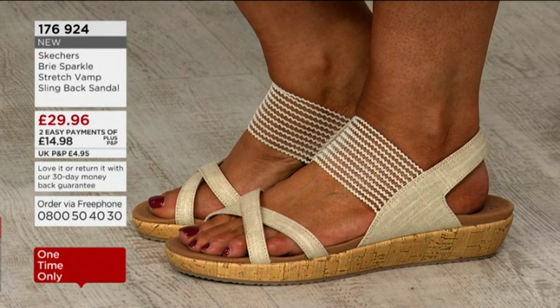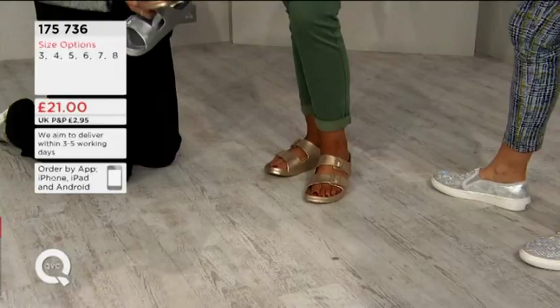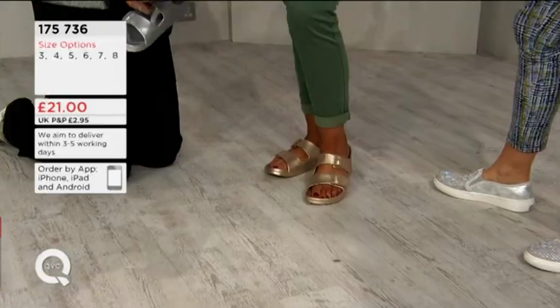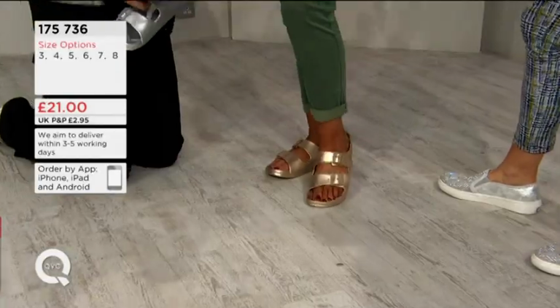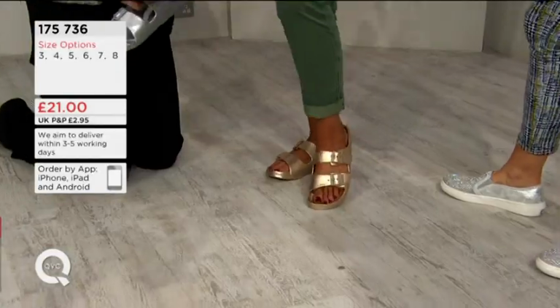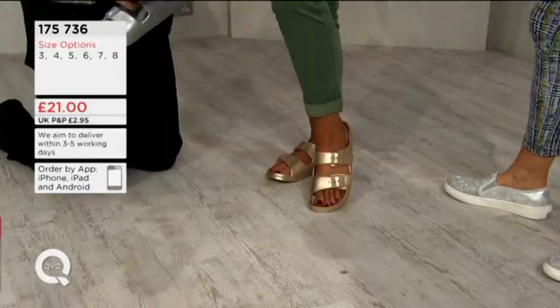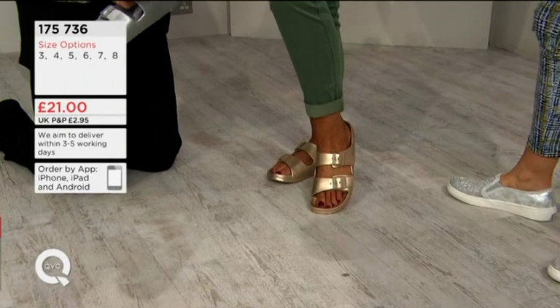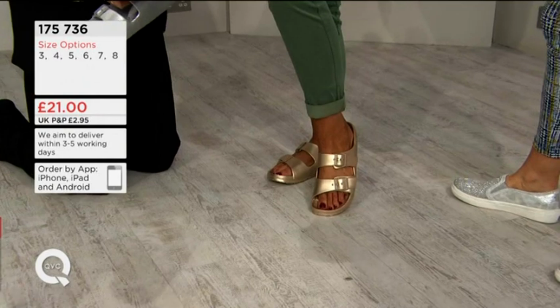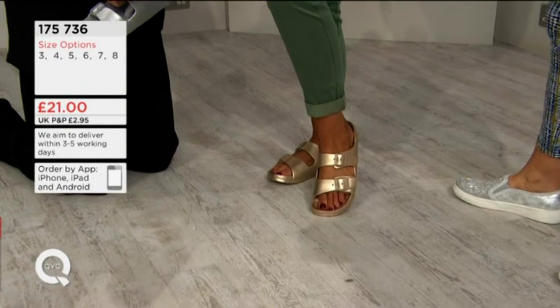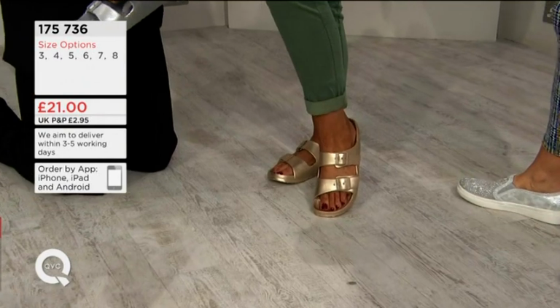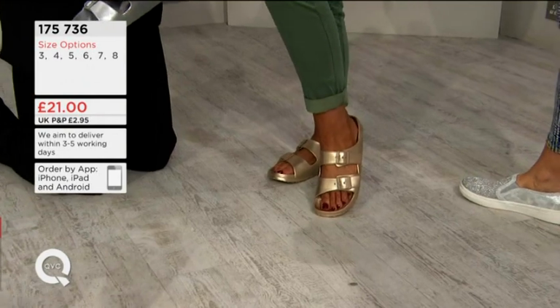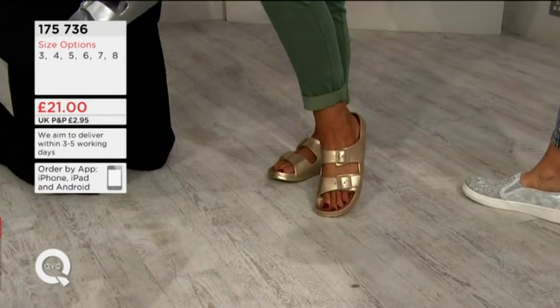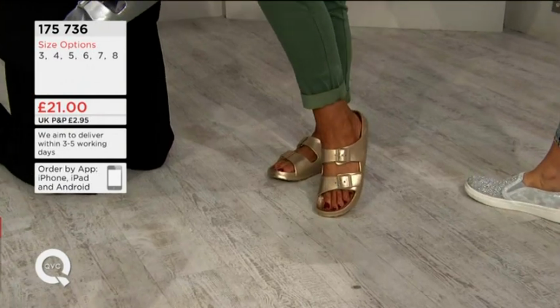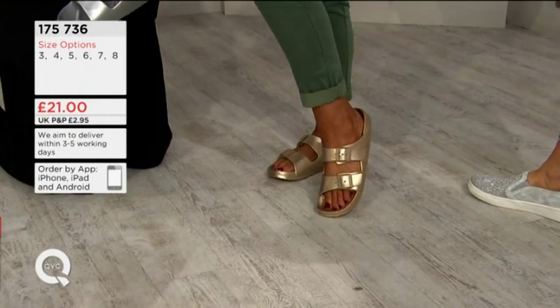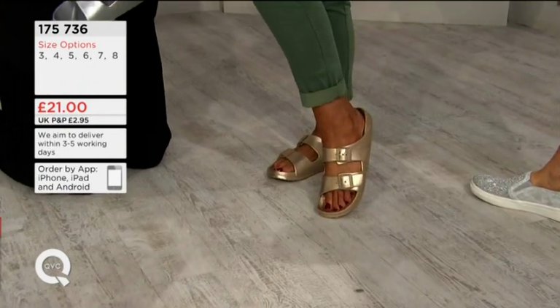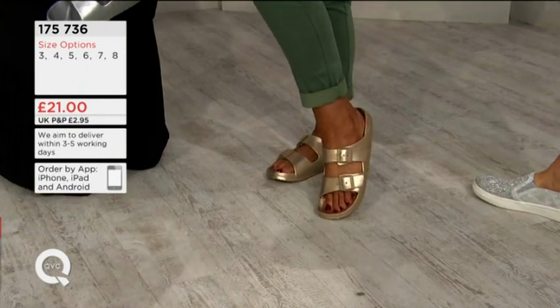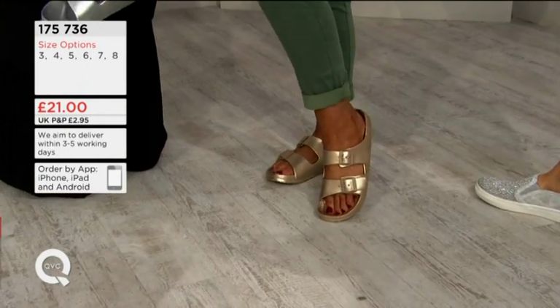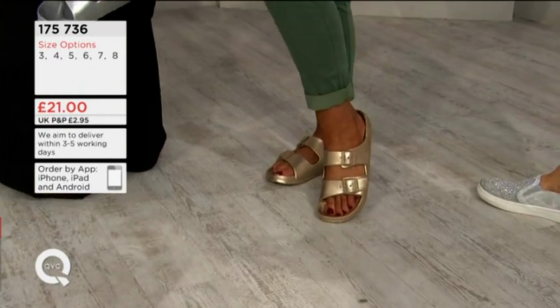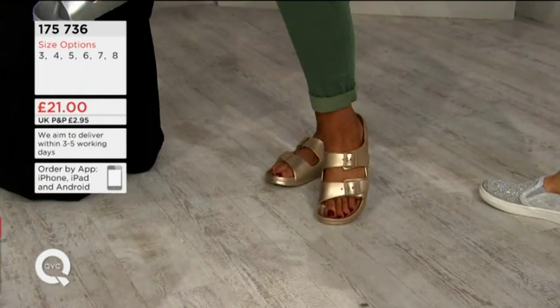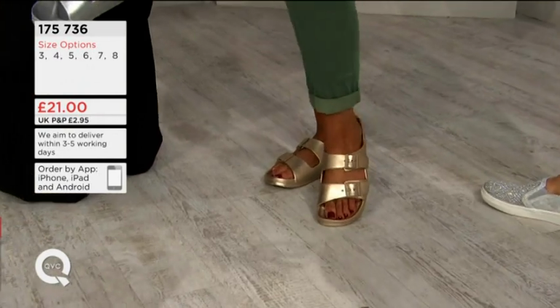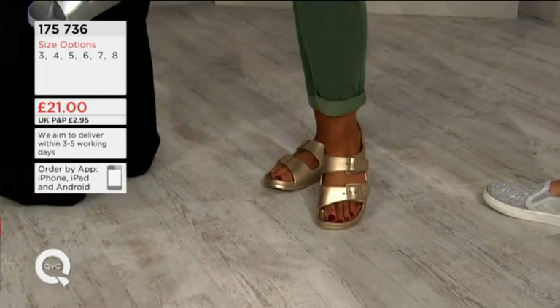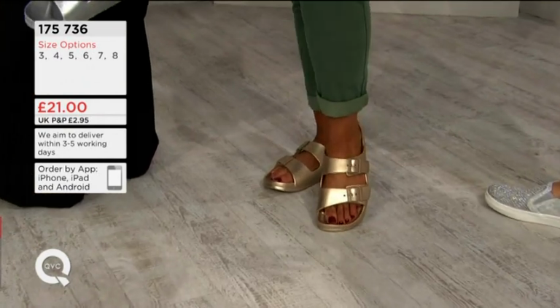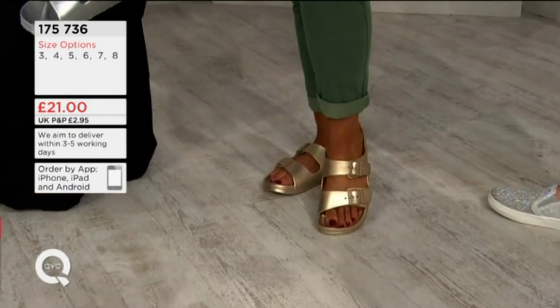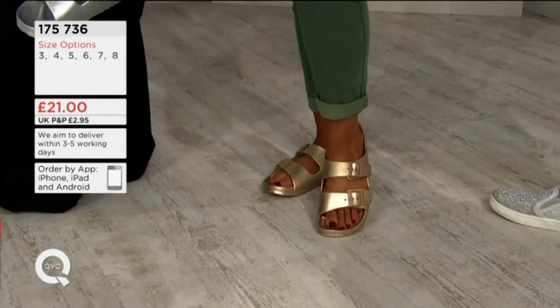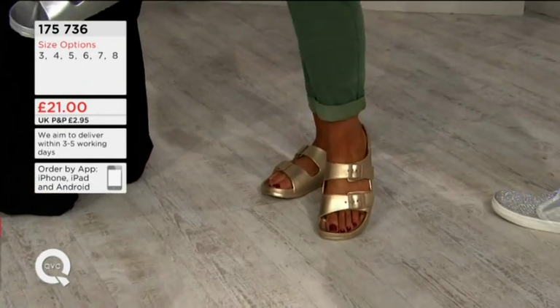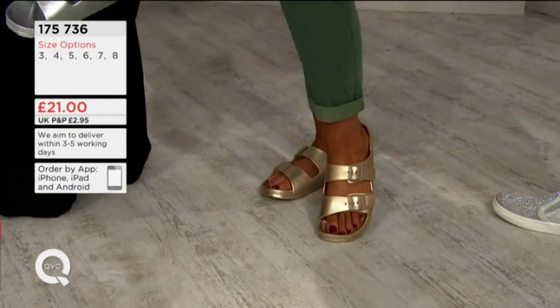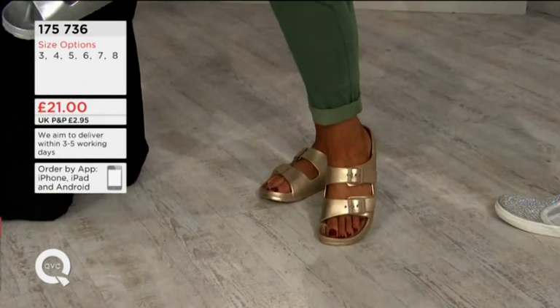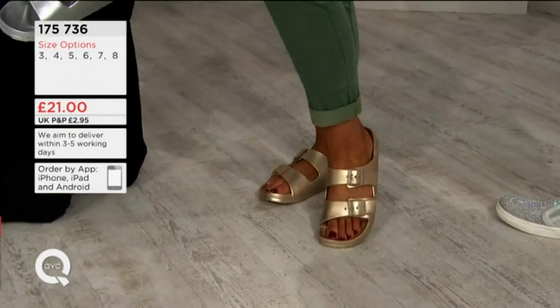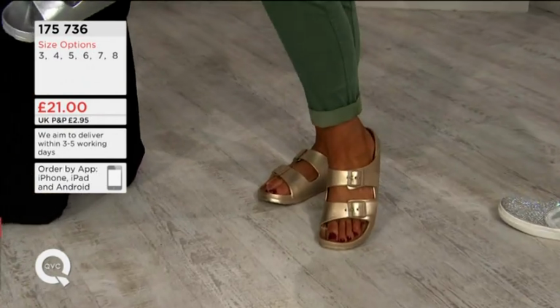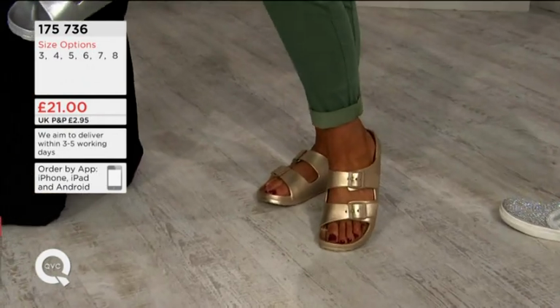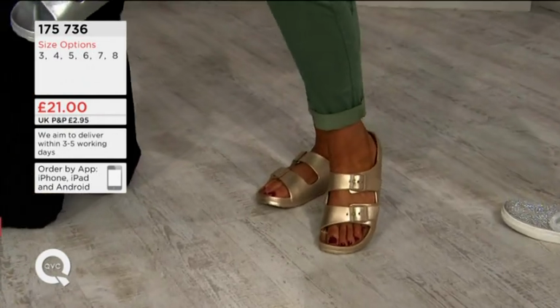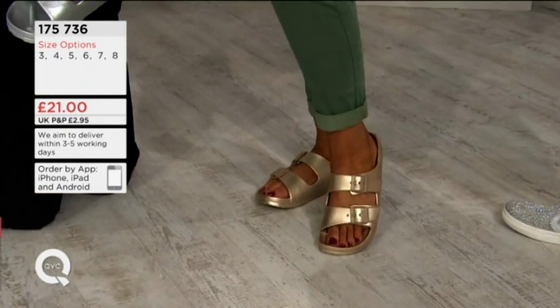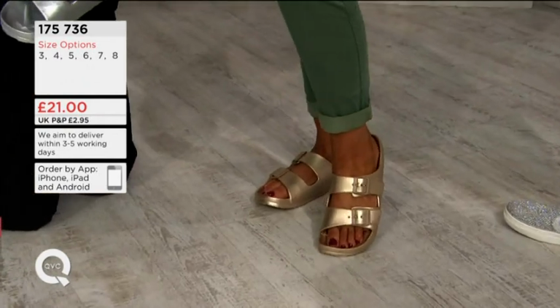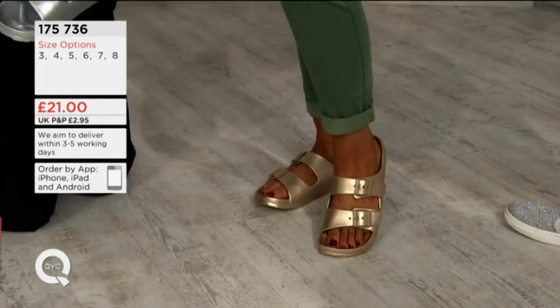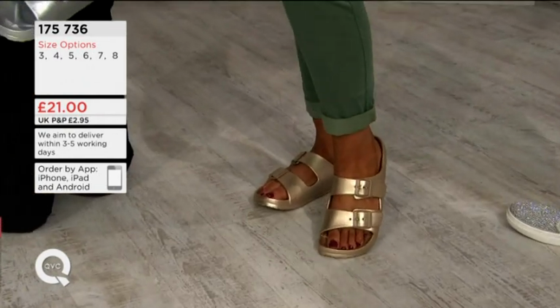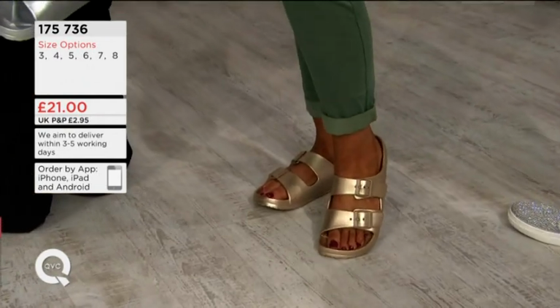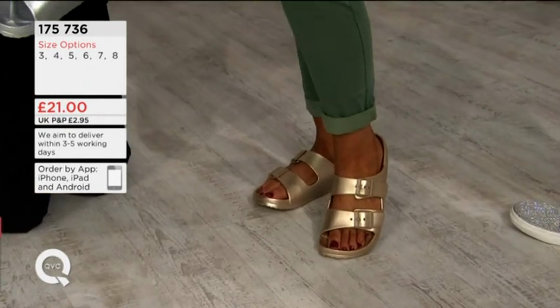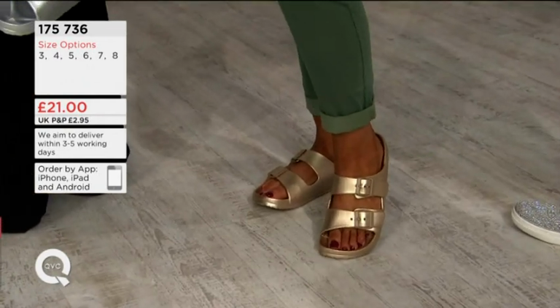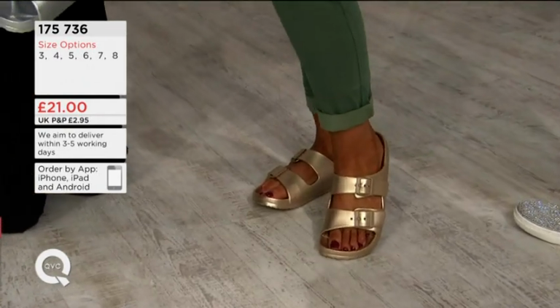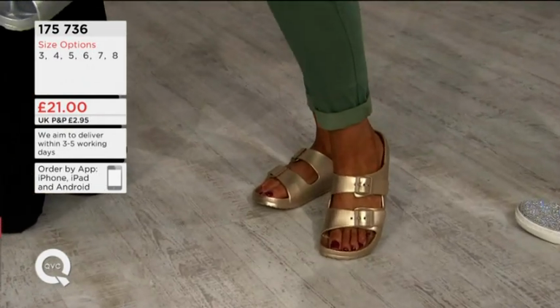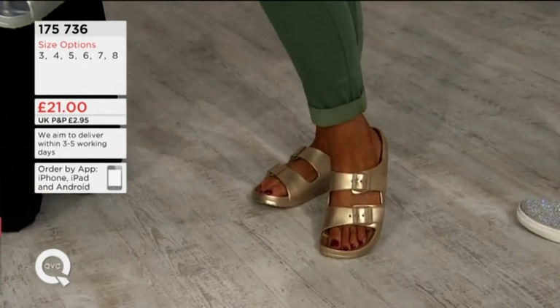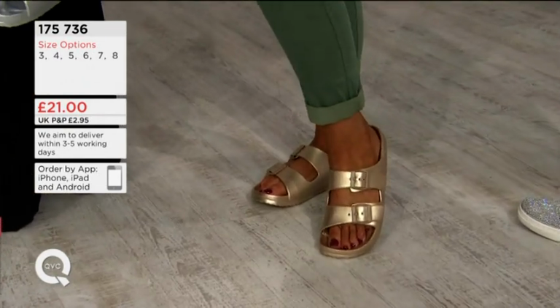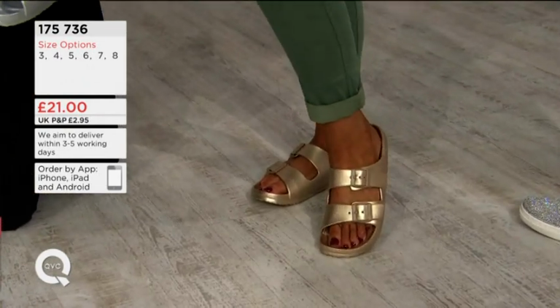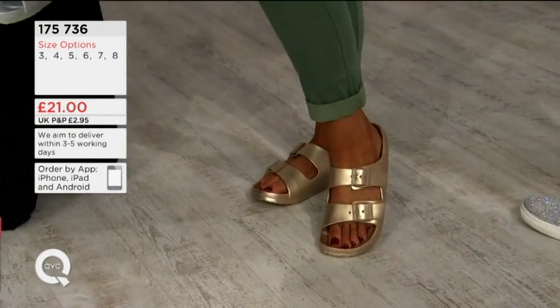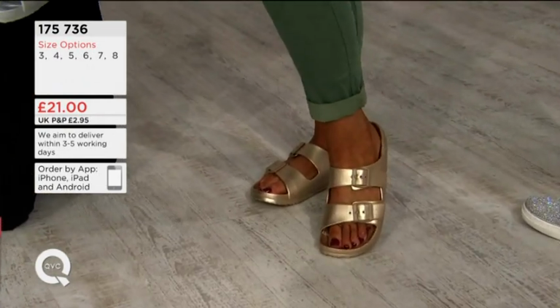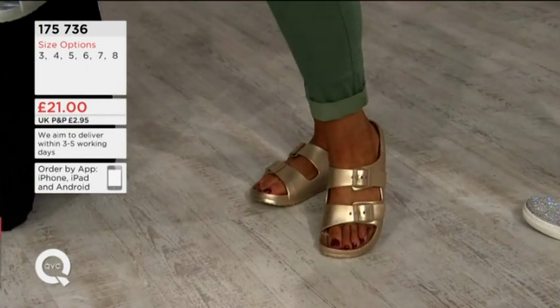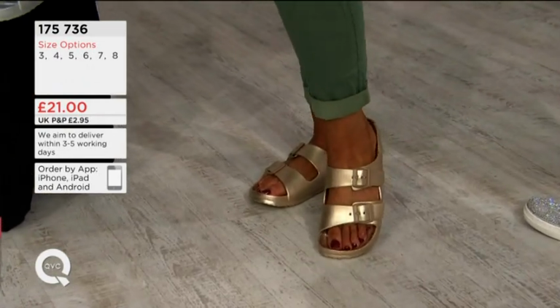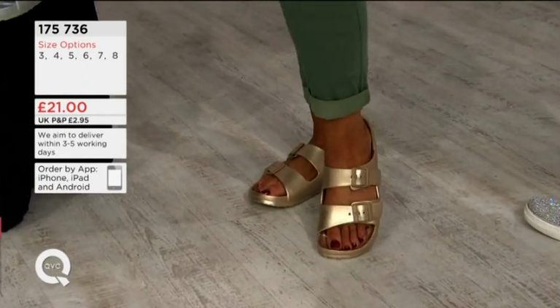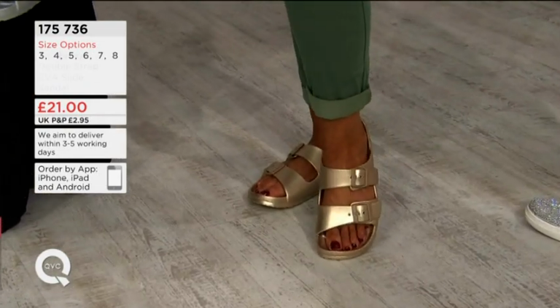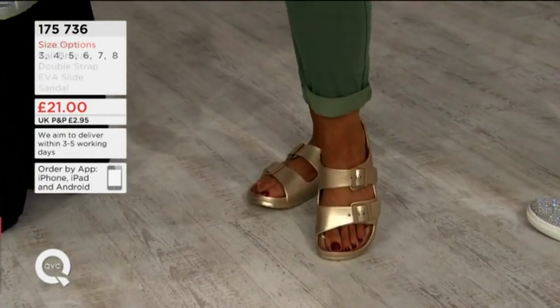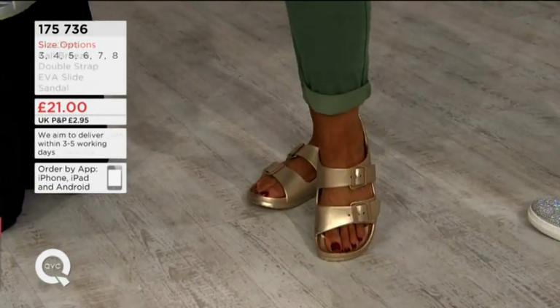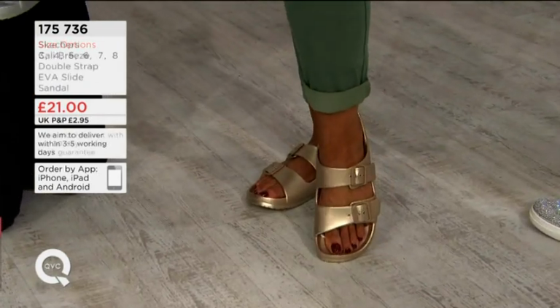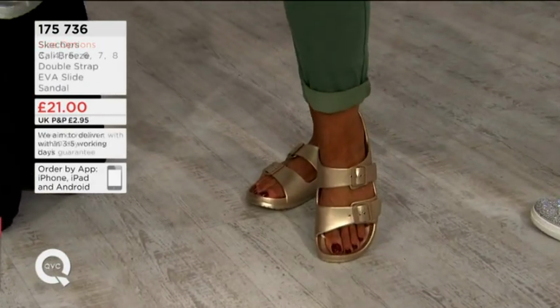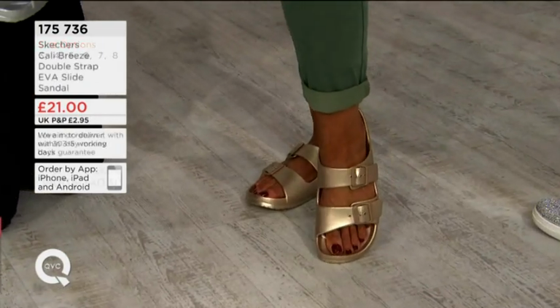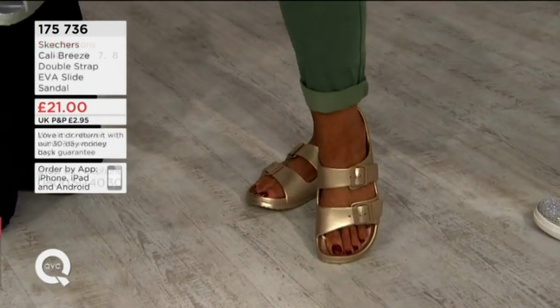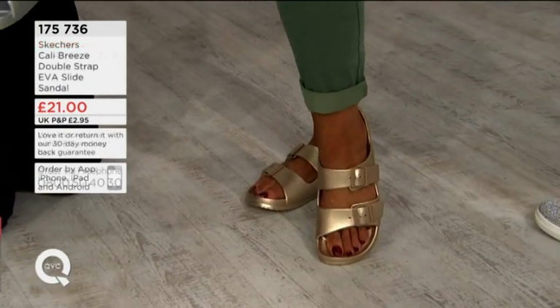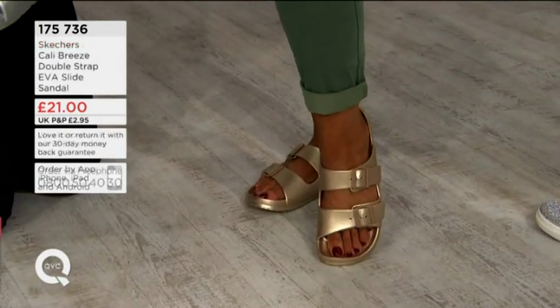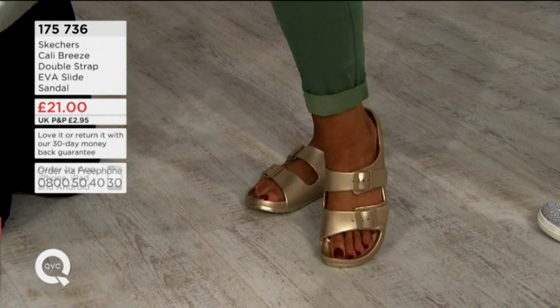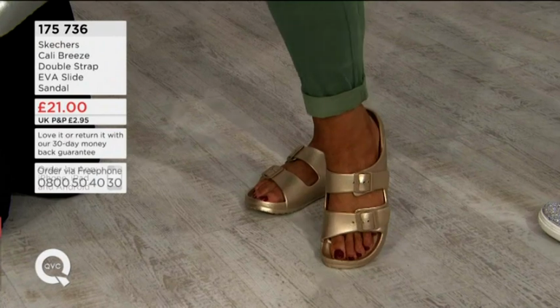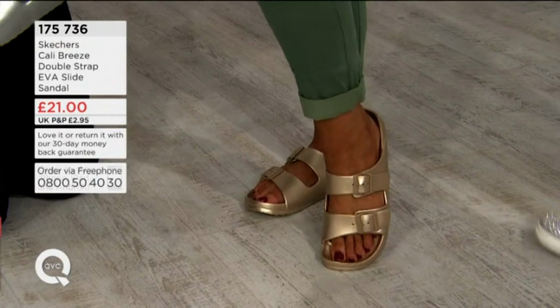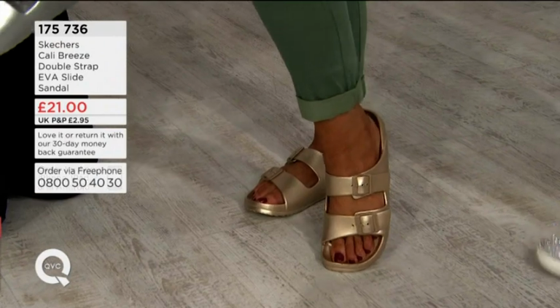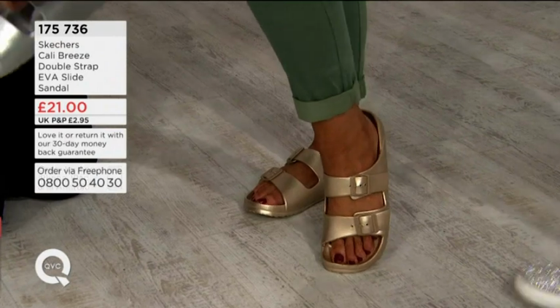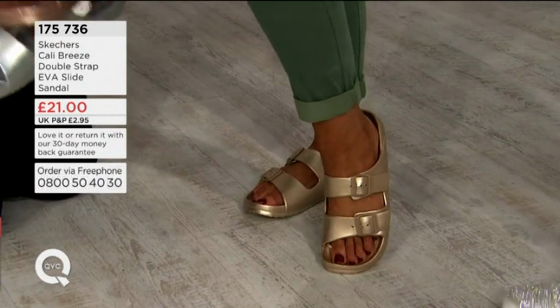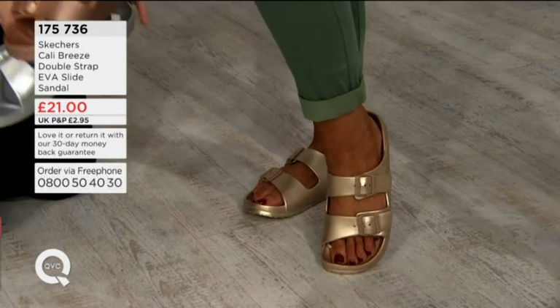Catherine looks fab — khaki trouser, a great colour right now, beautiful bit of bling on top, gorgeous suntan as well.